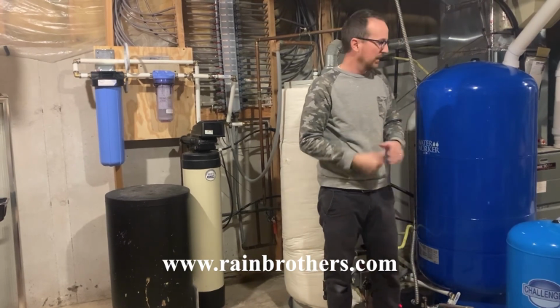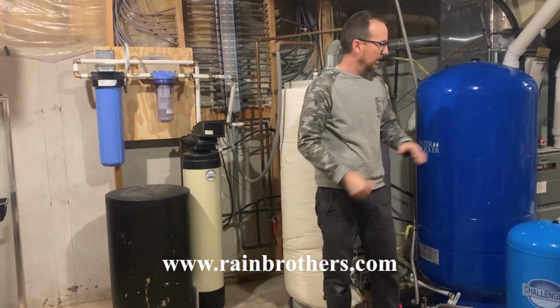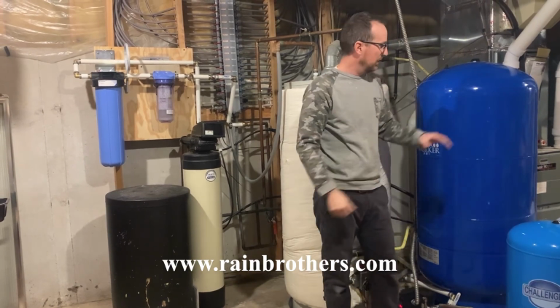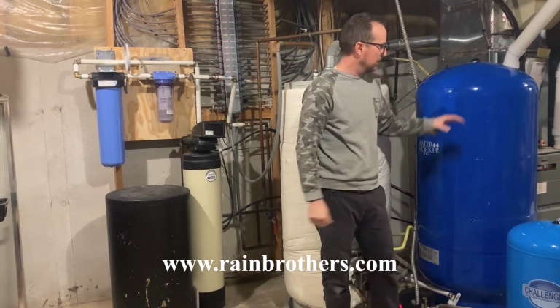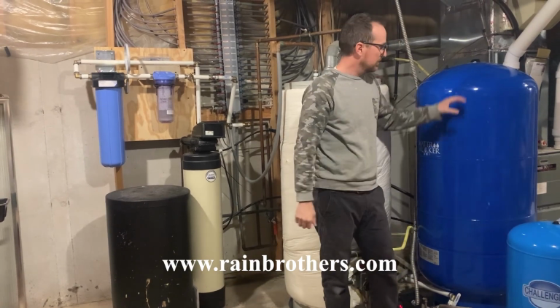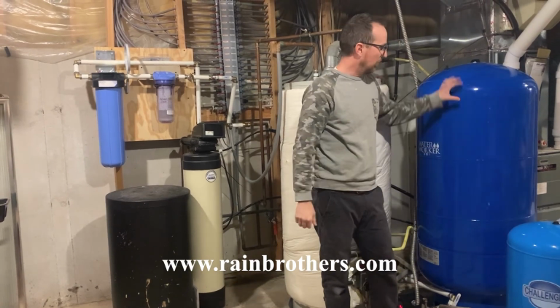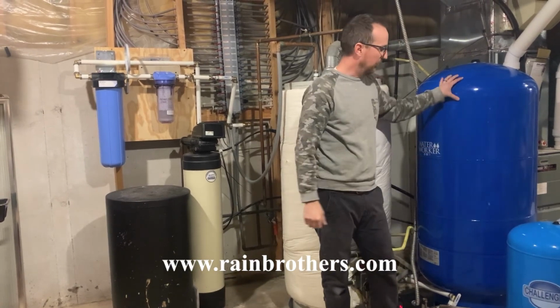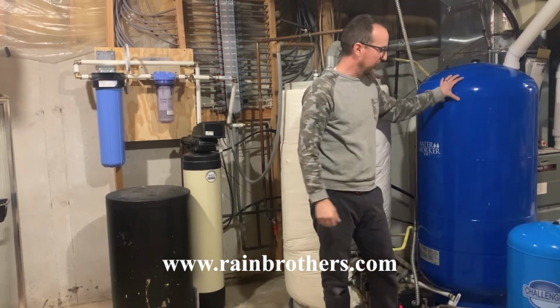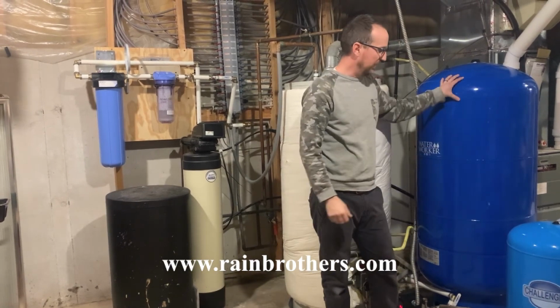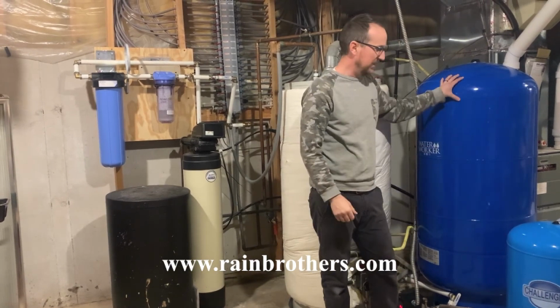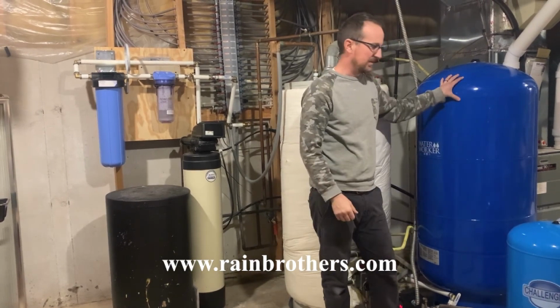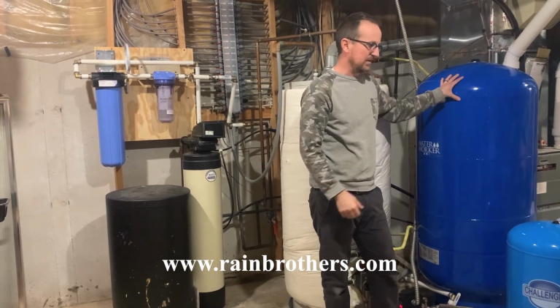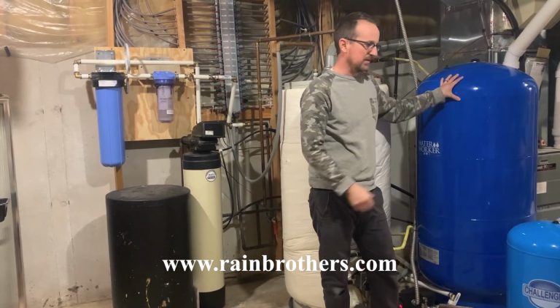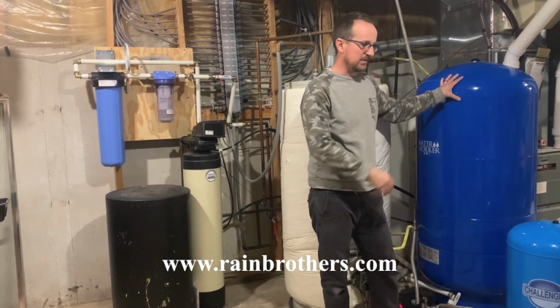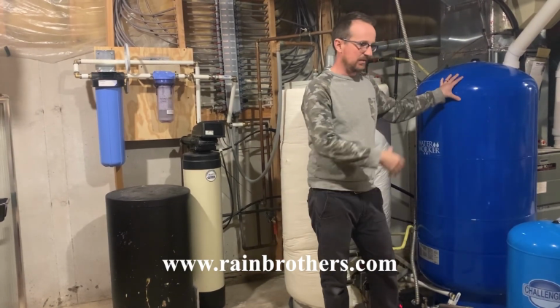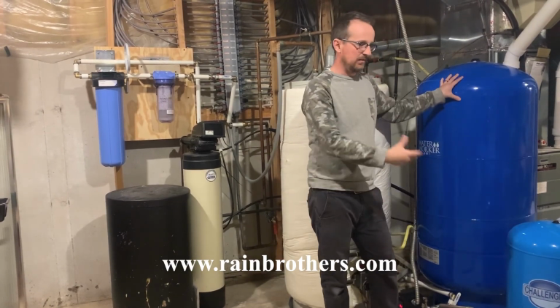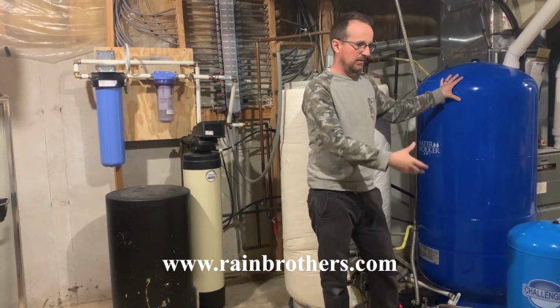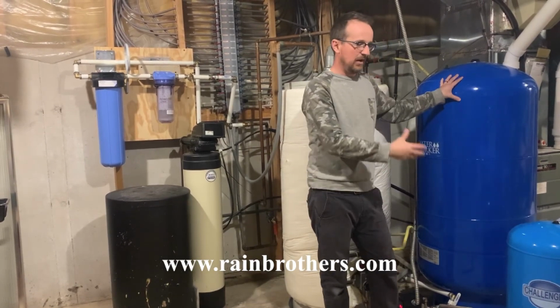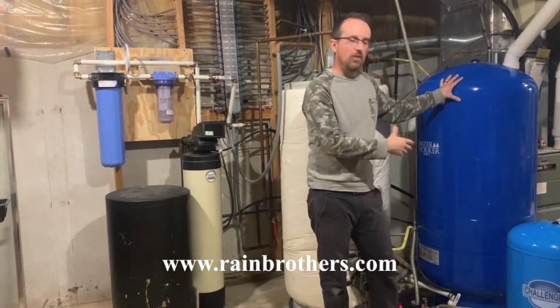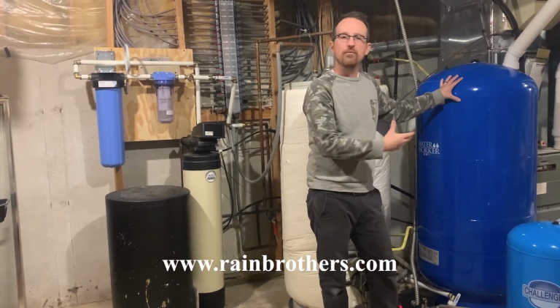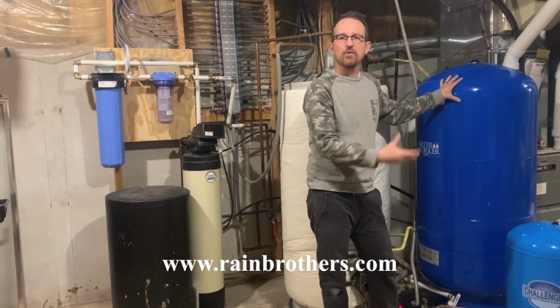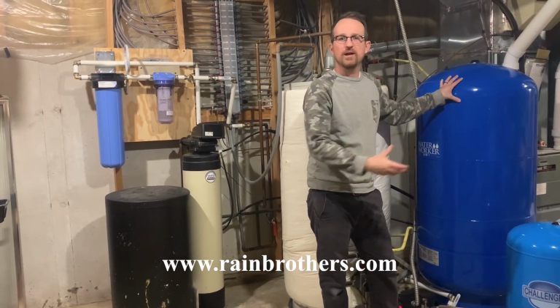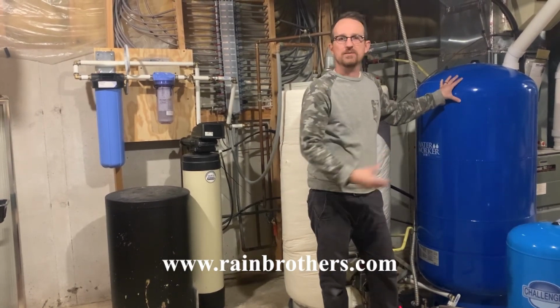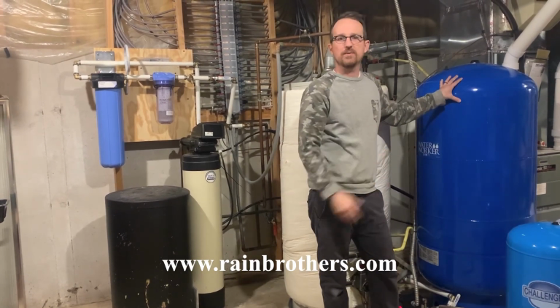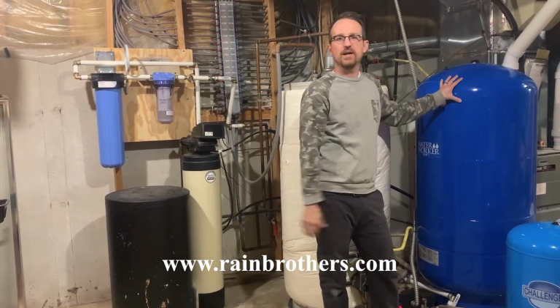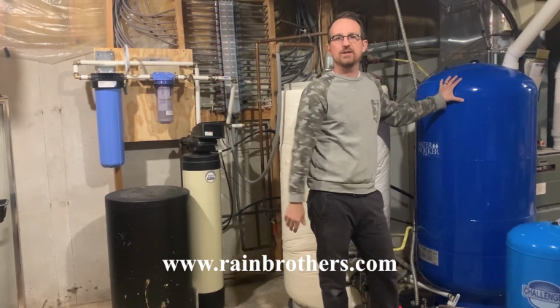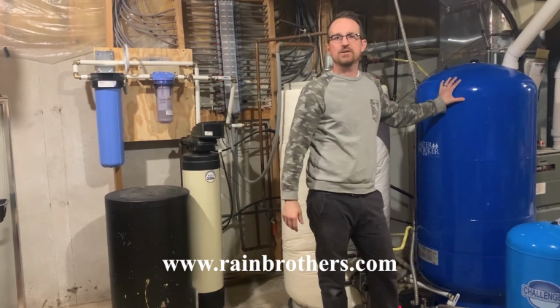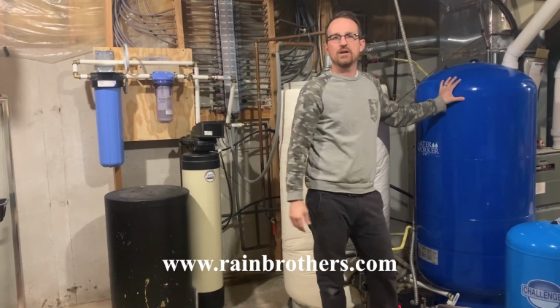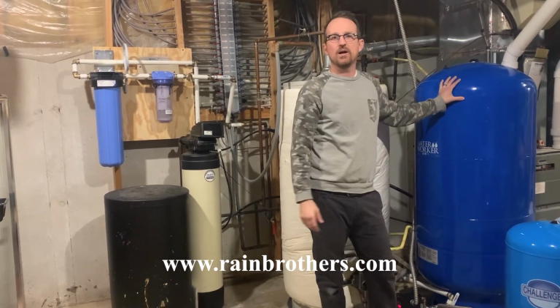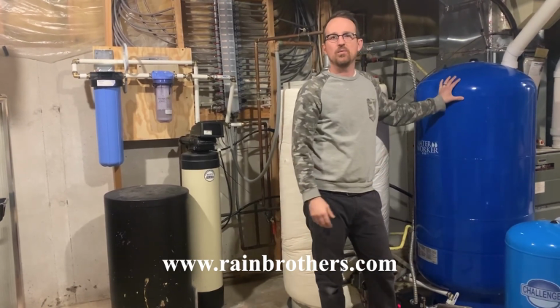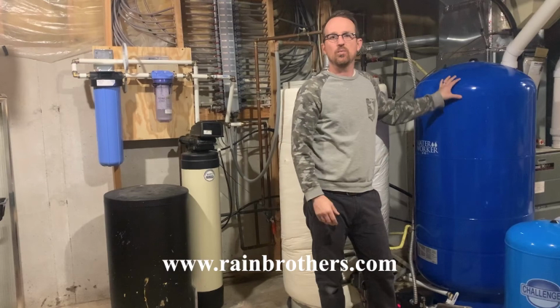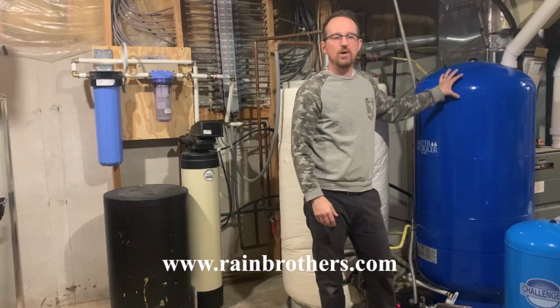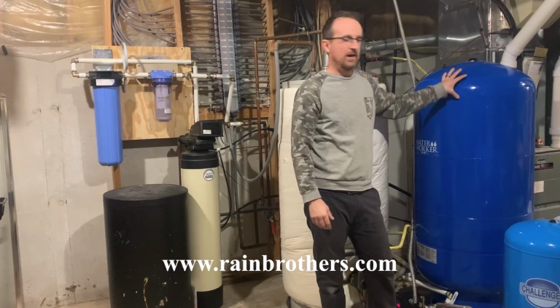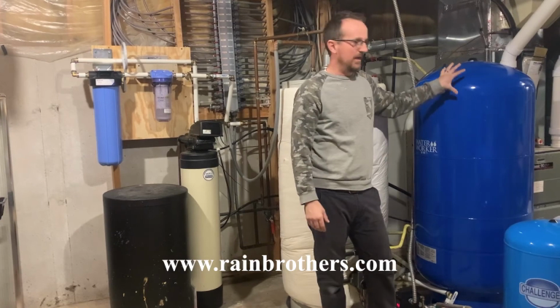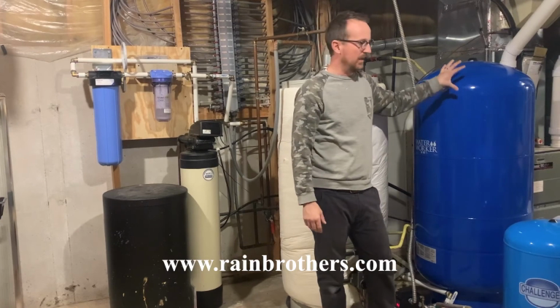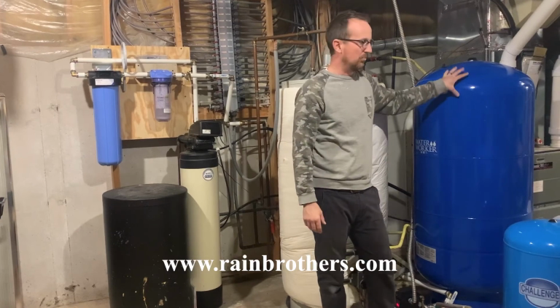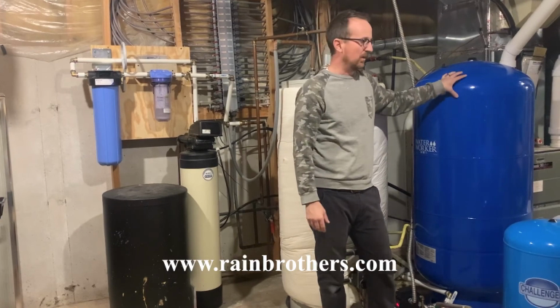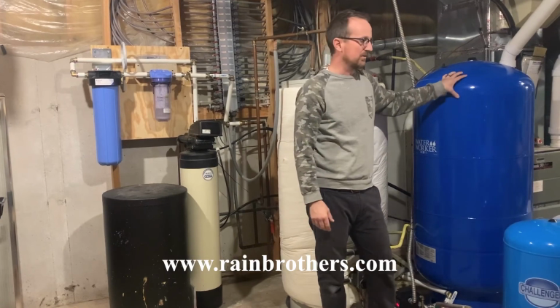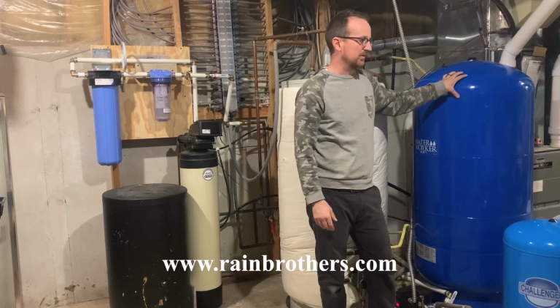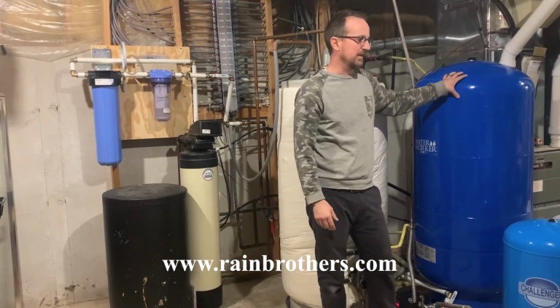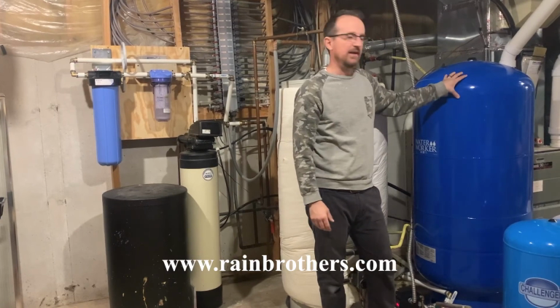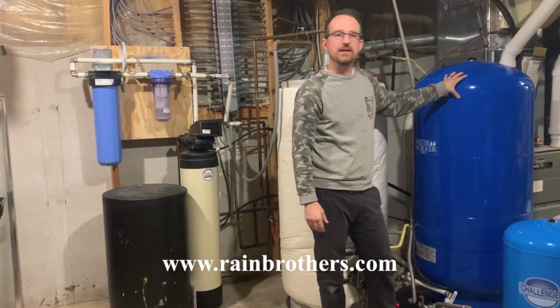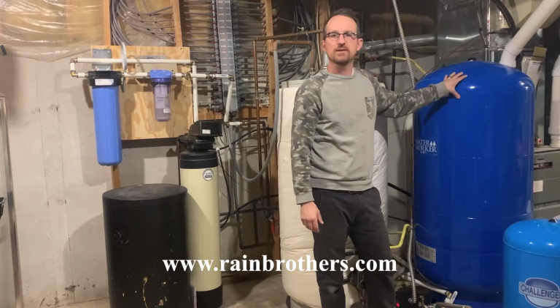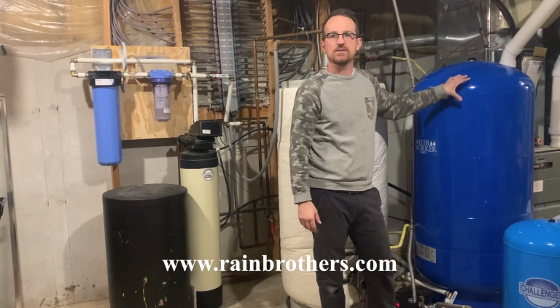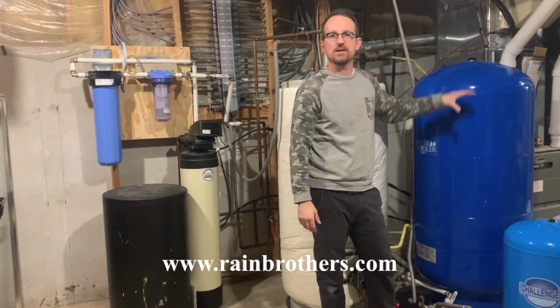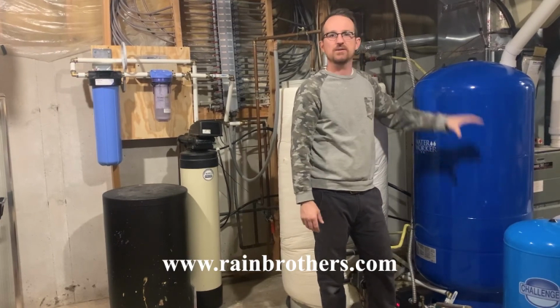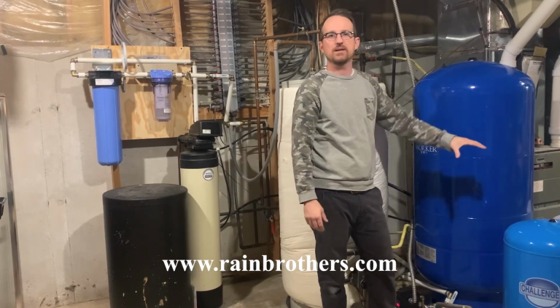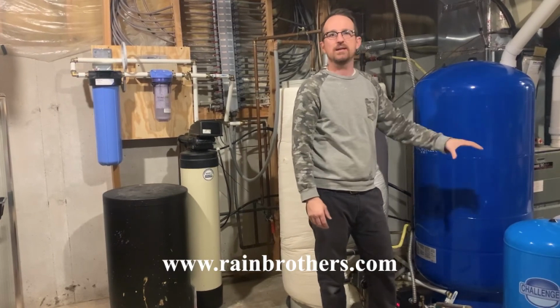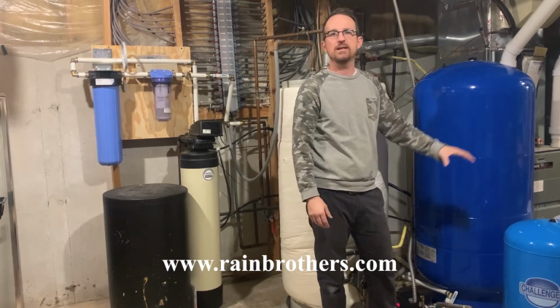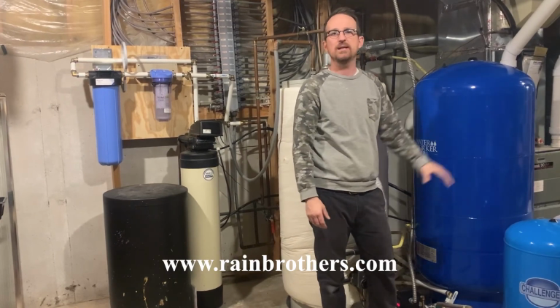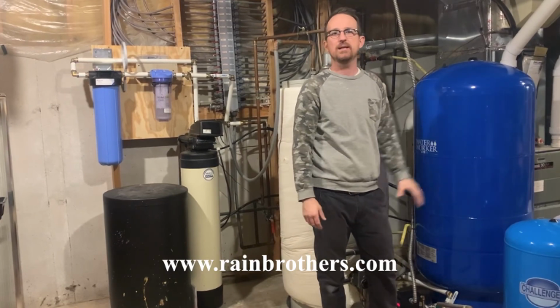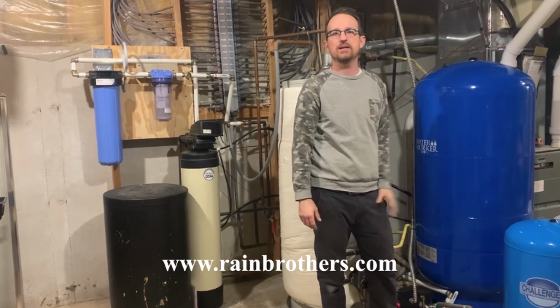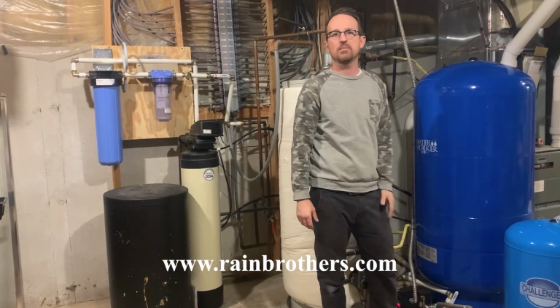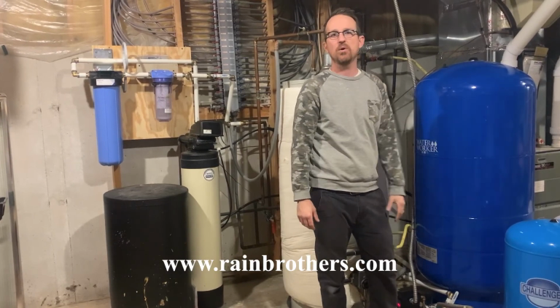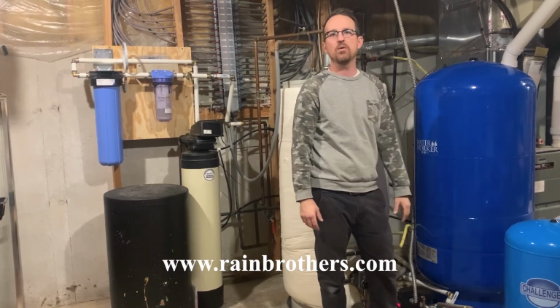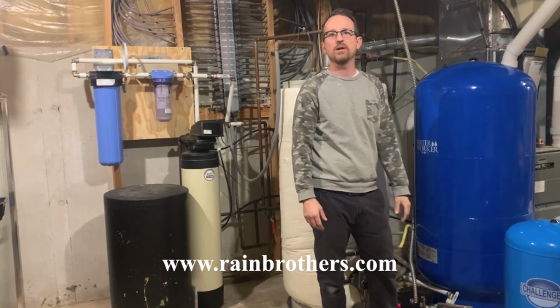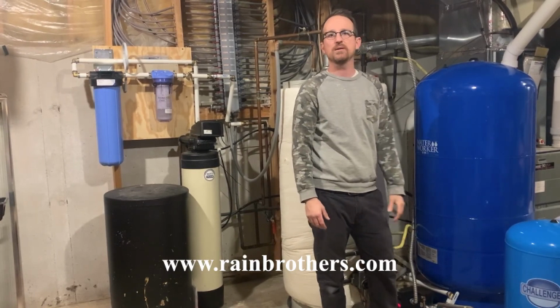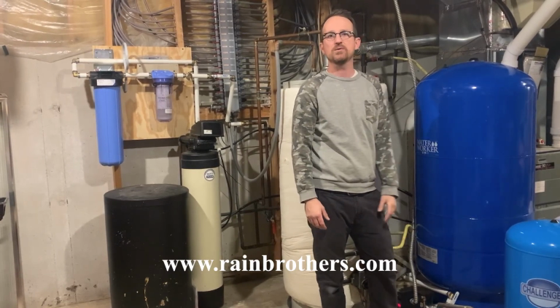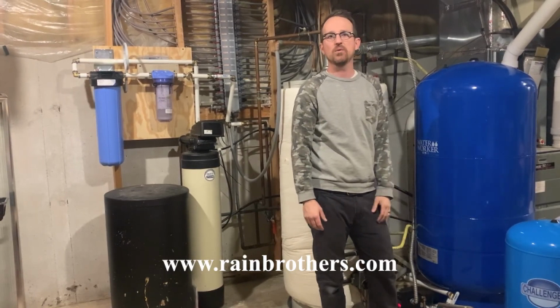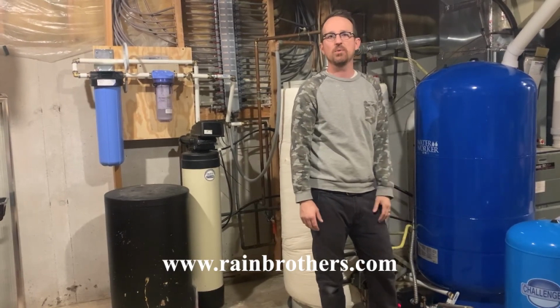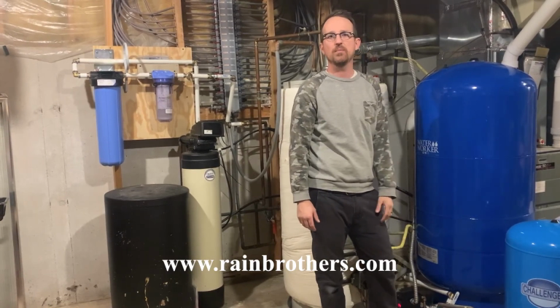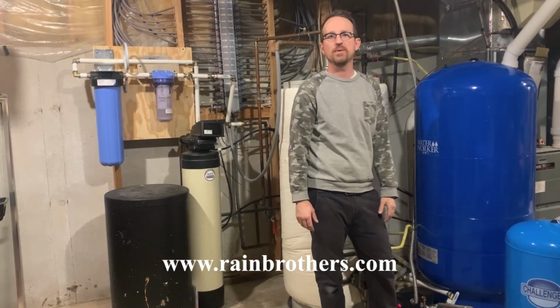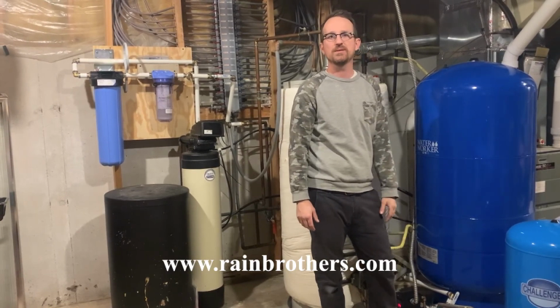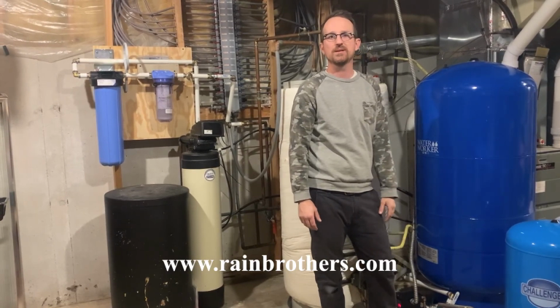Hopefully this is a helpful explanation of why a pressure tank is such a key component of a pumping system.